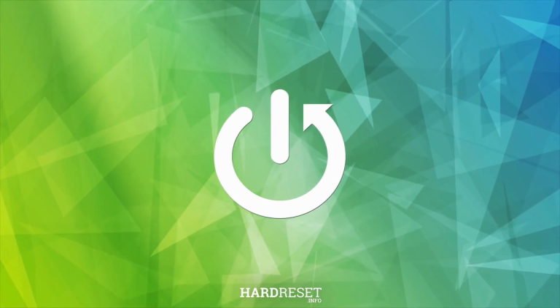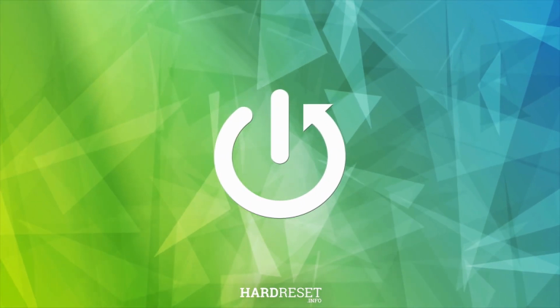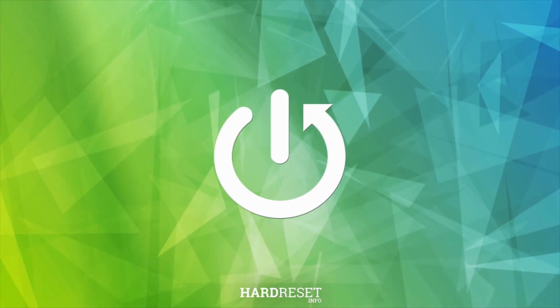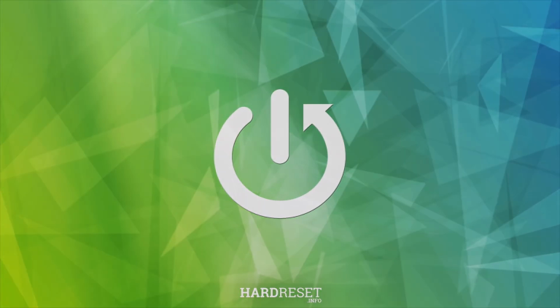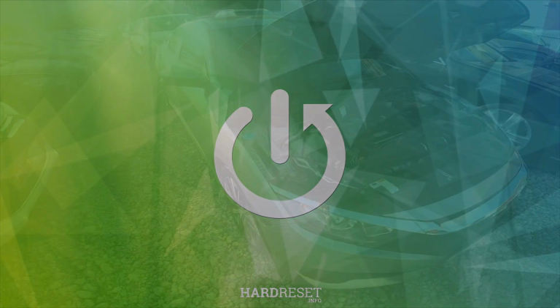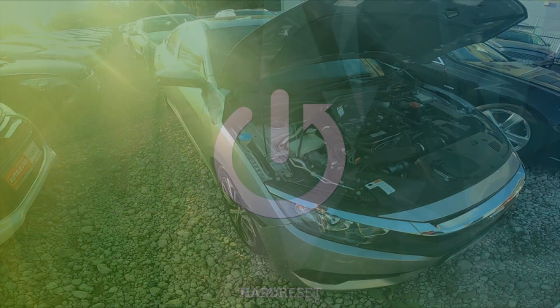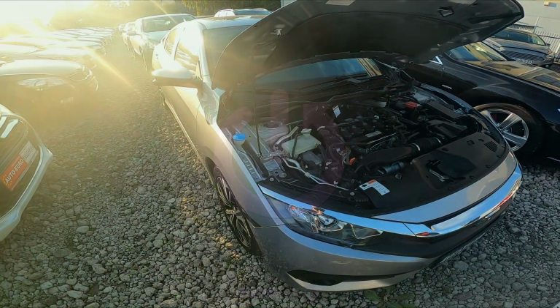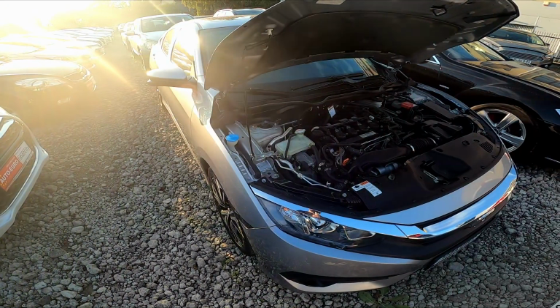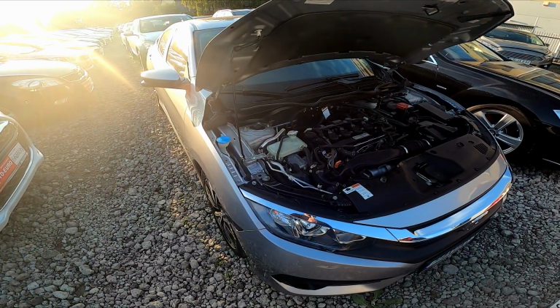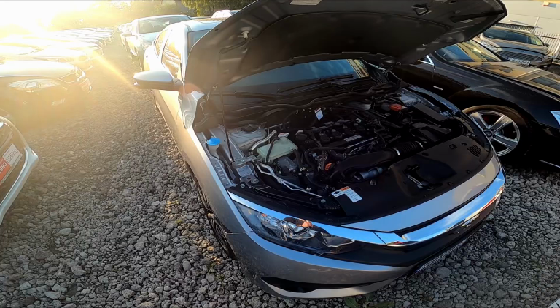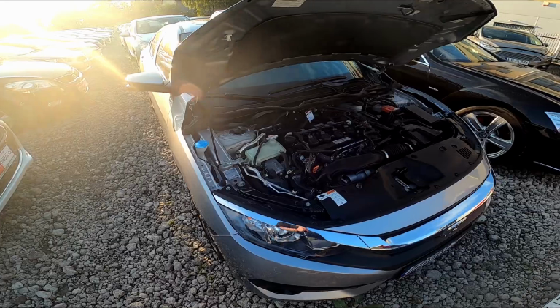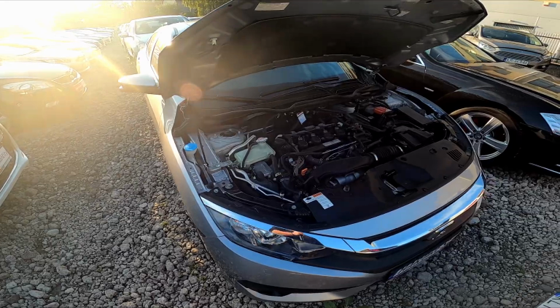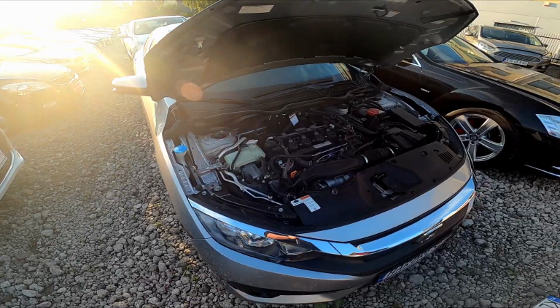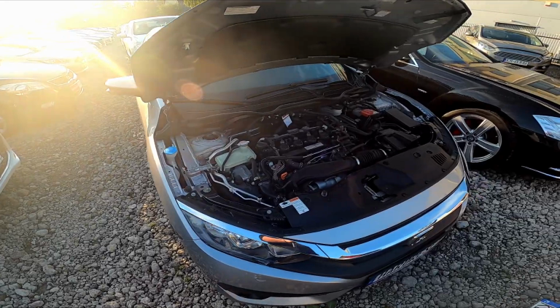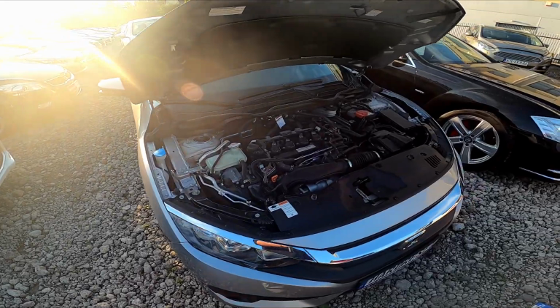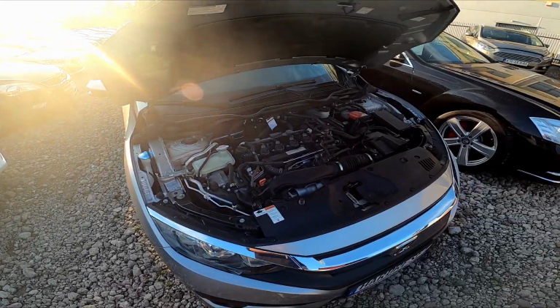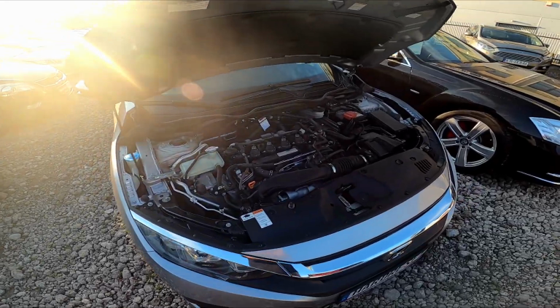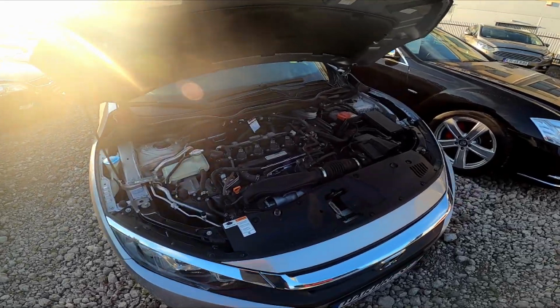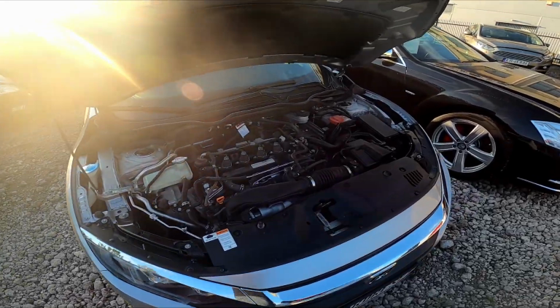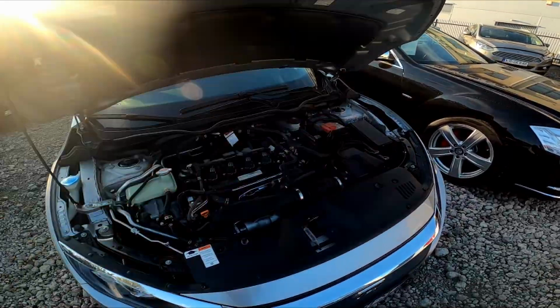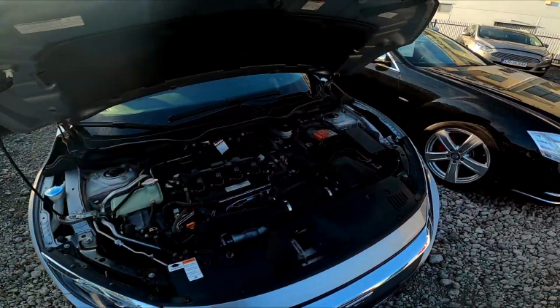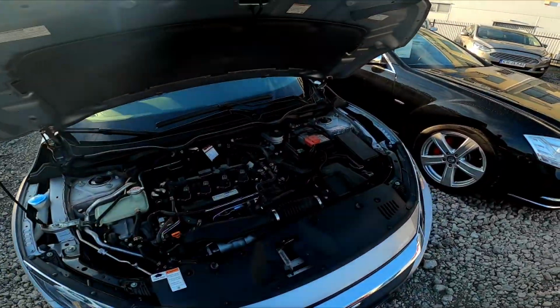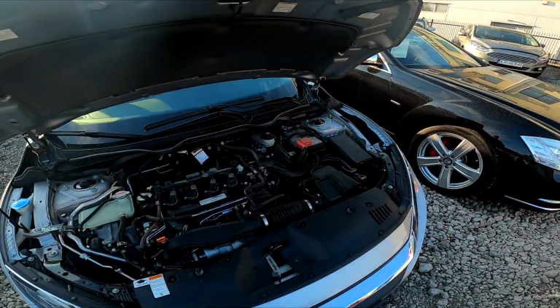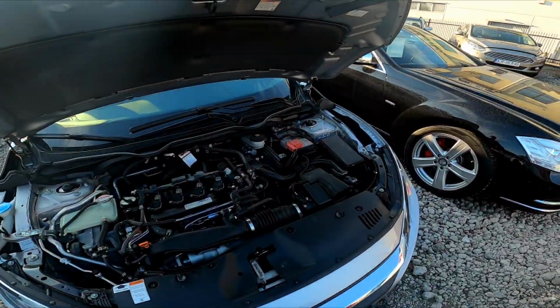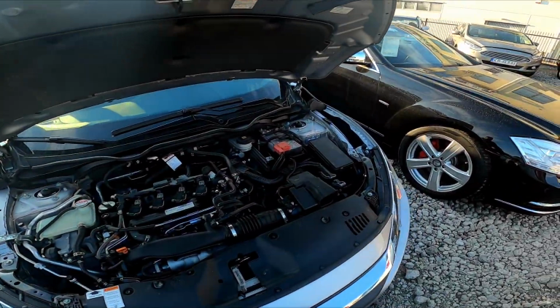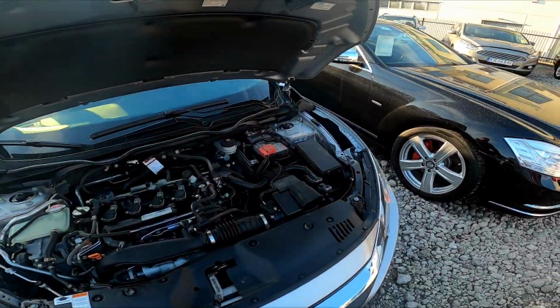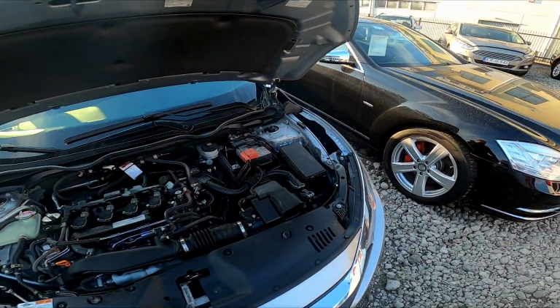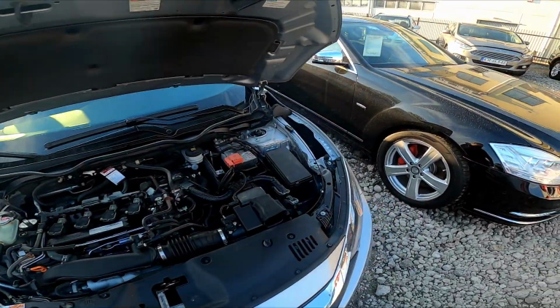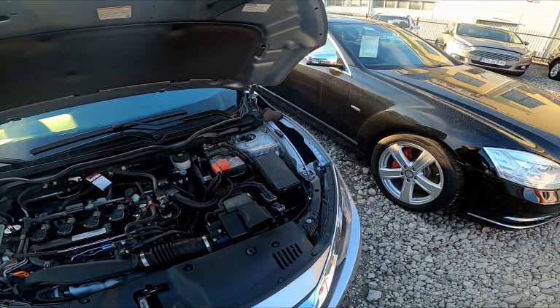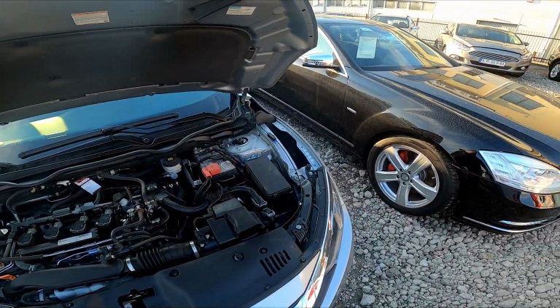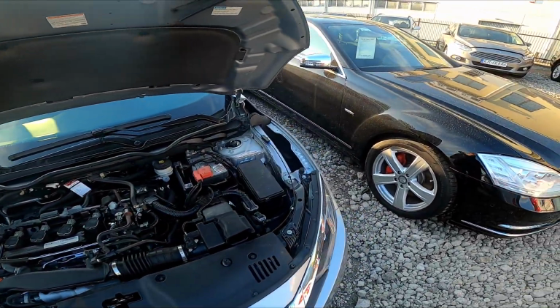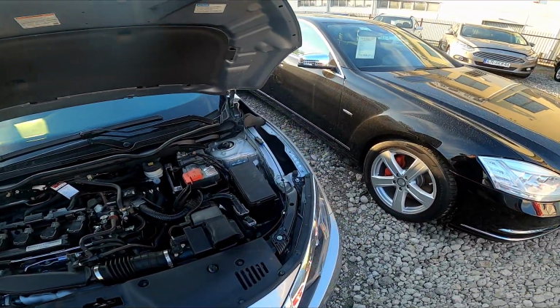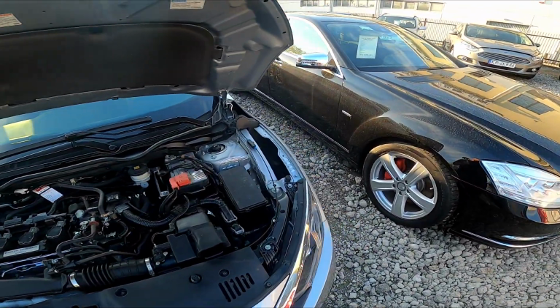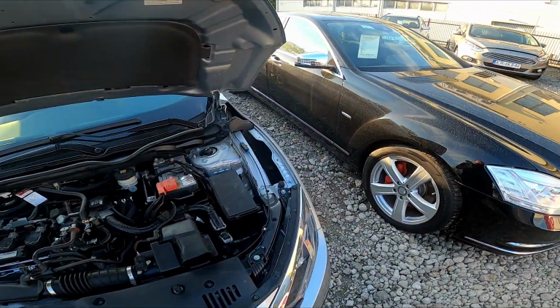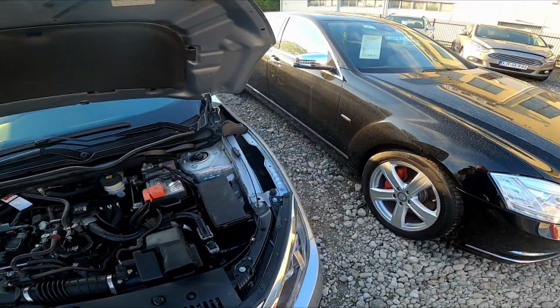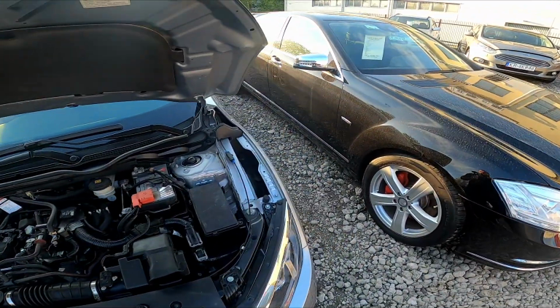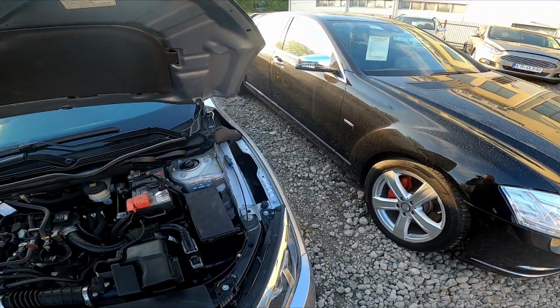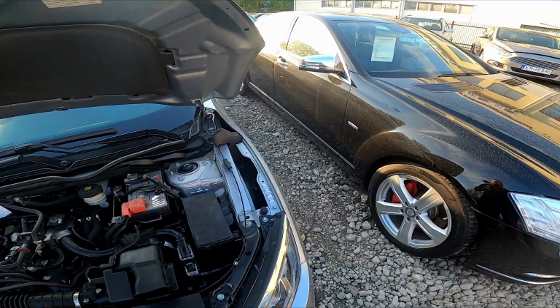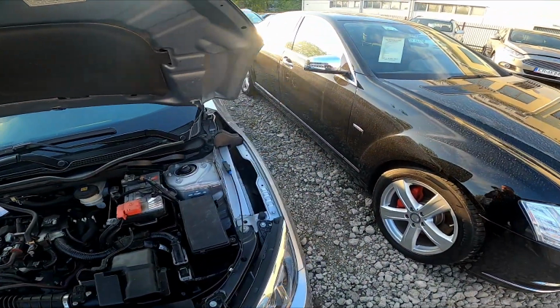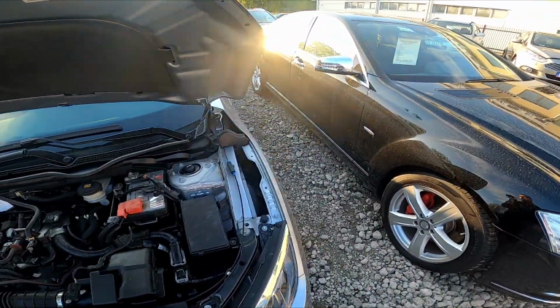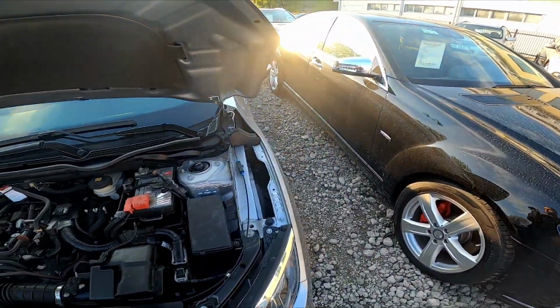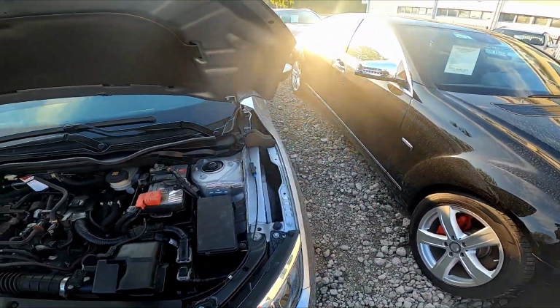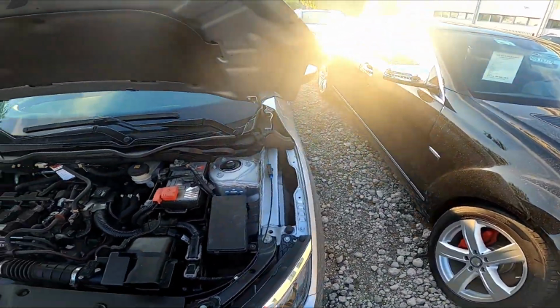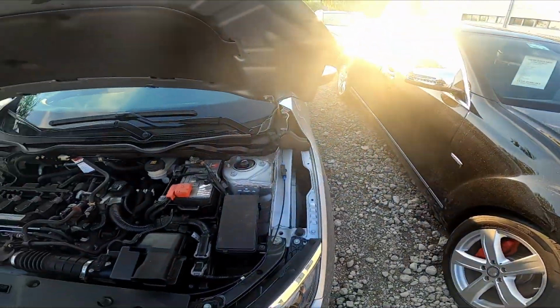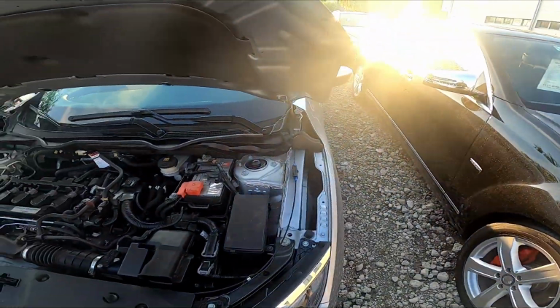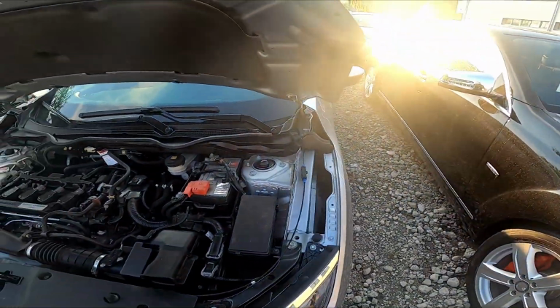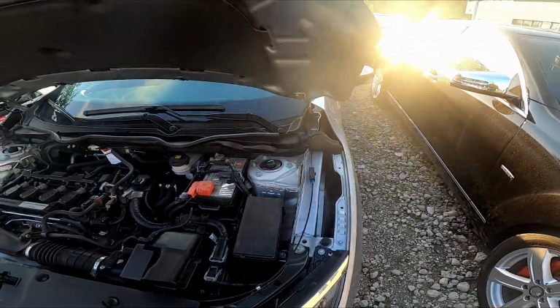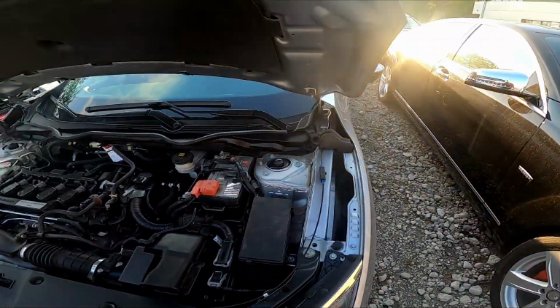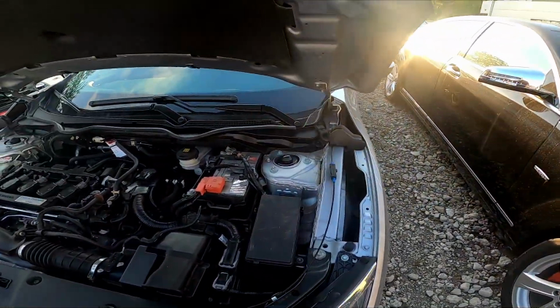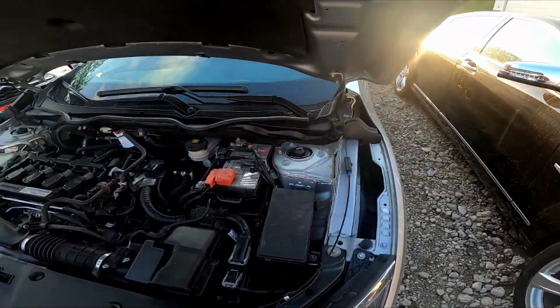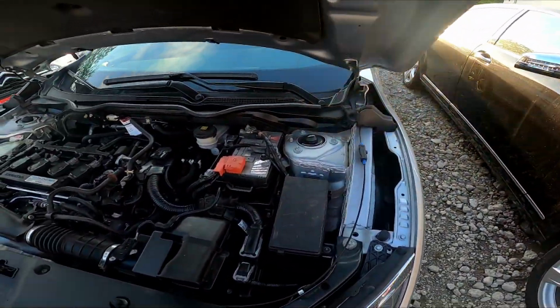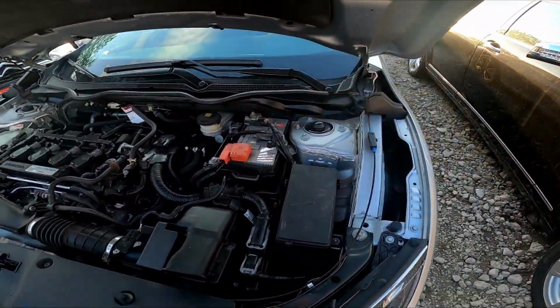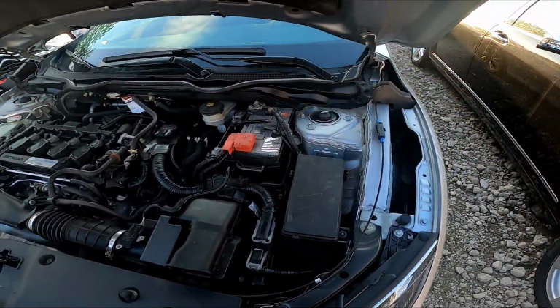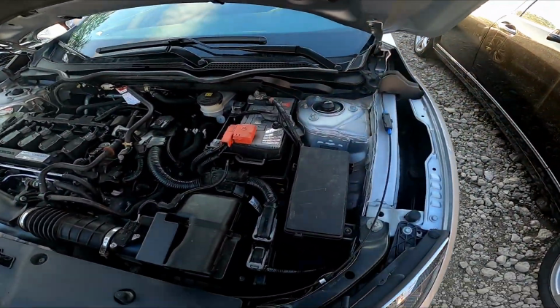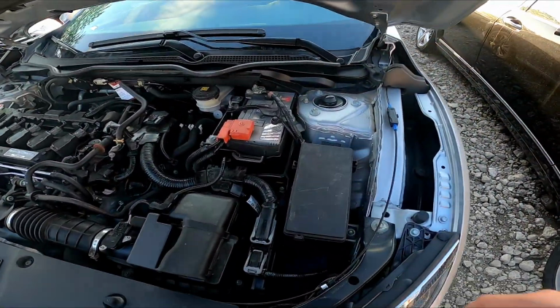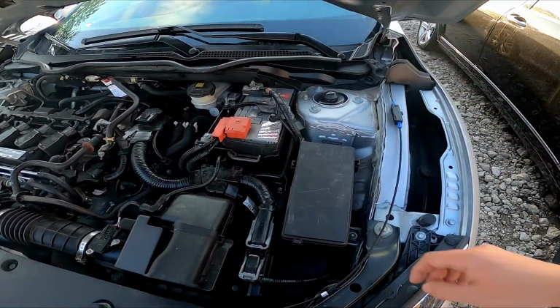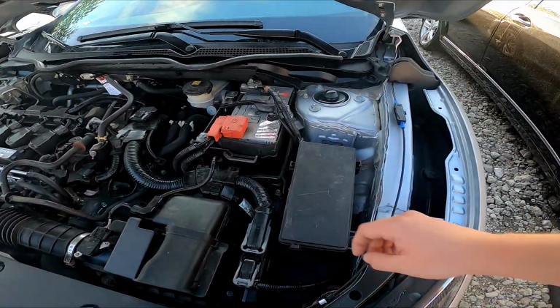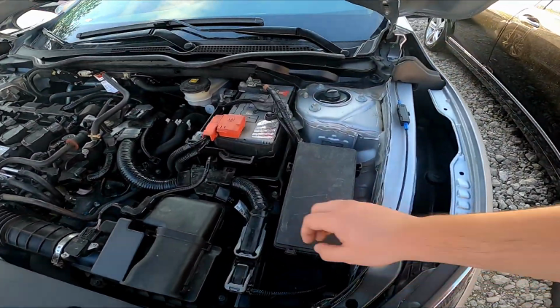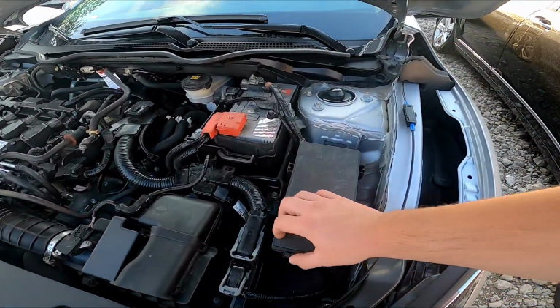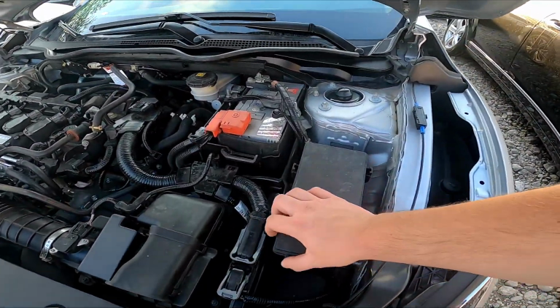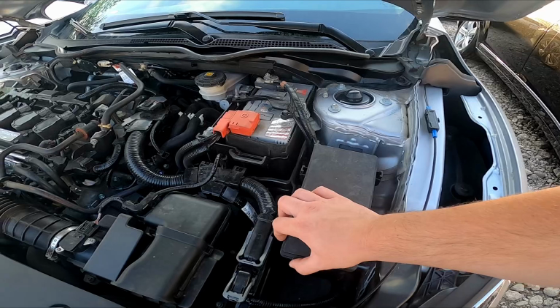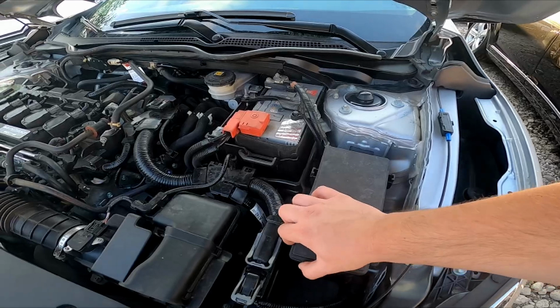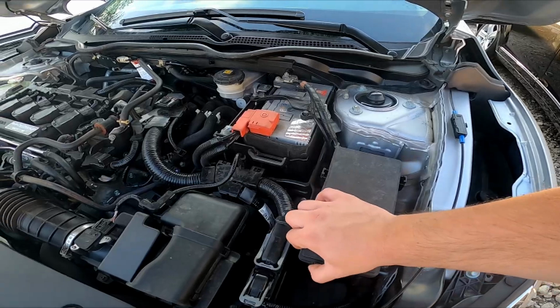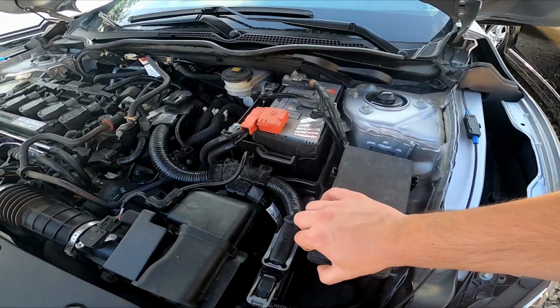To begin, take a look at the right side of the engine compartment. The fuse box in this car is located right here.